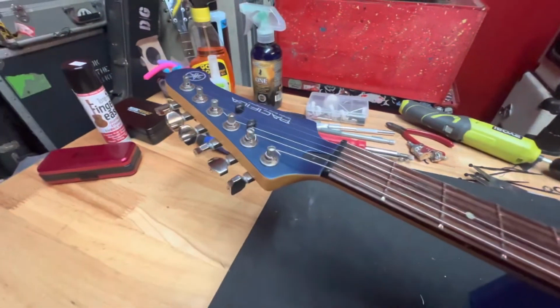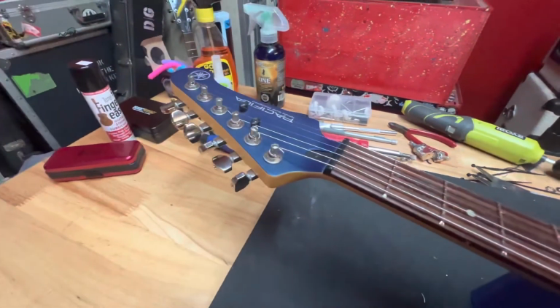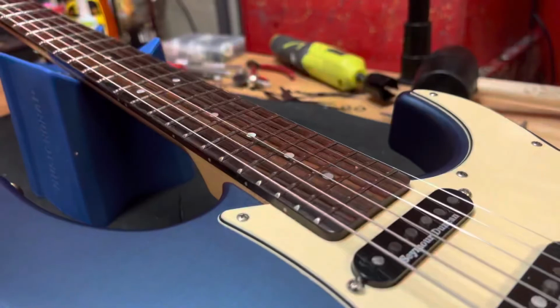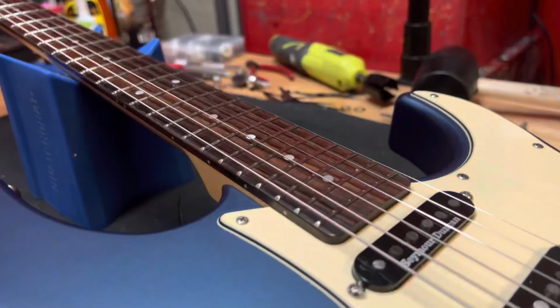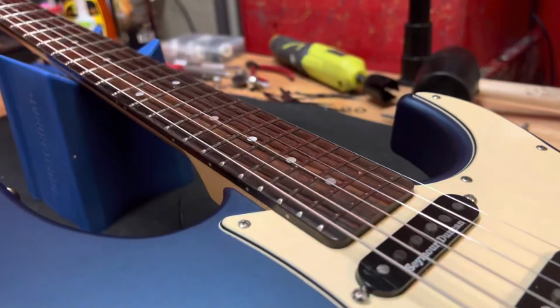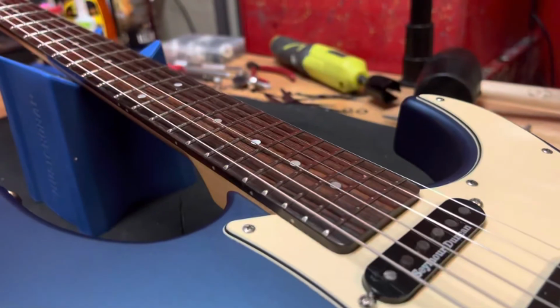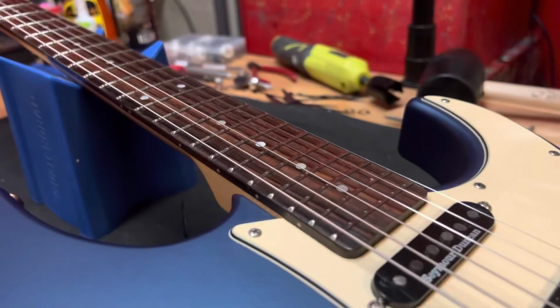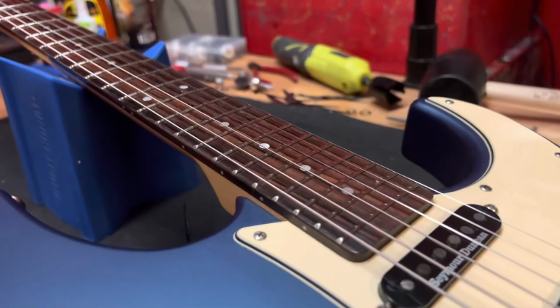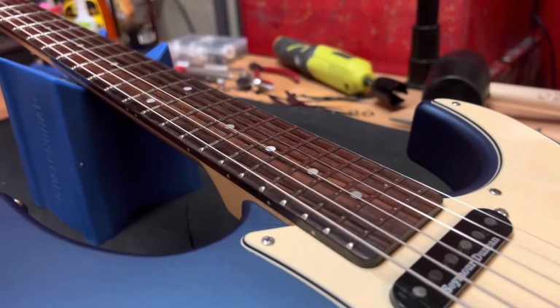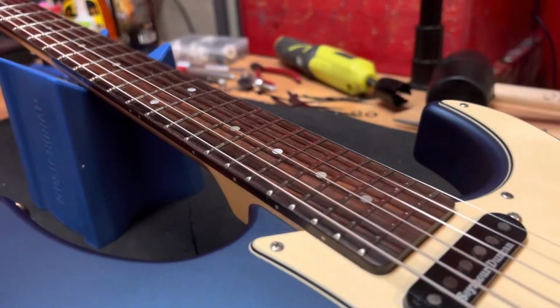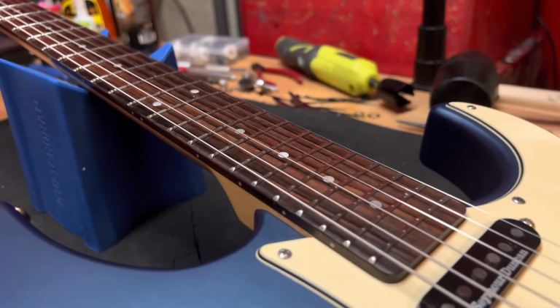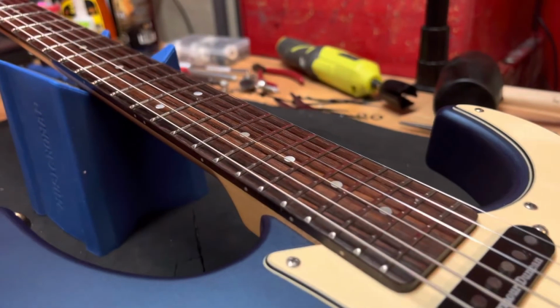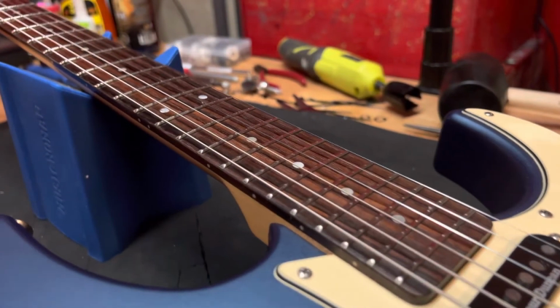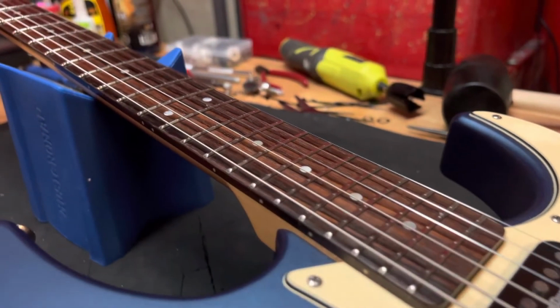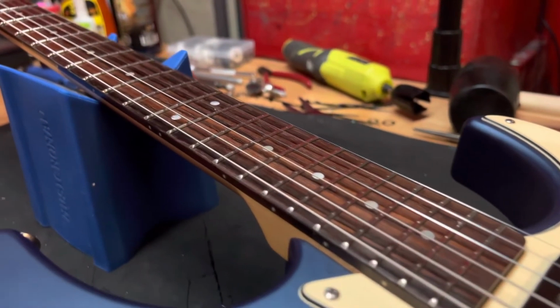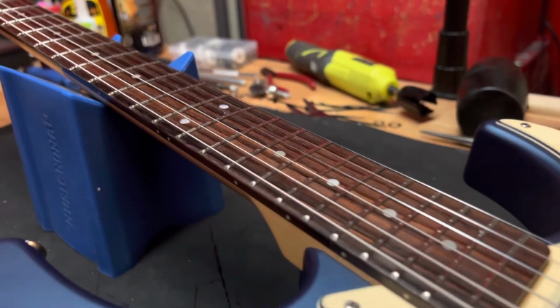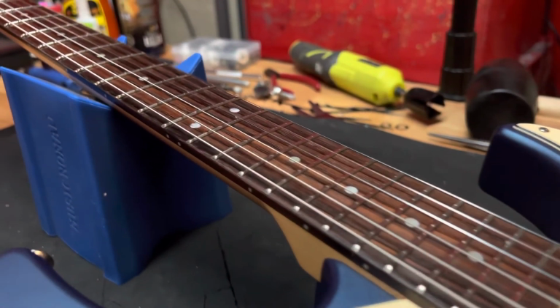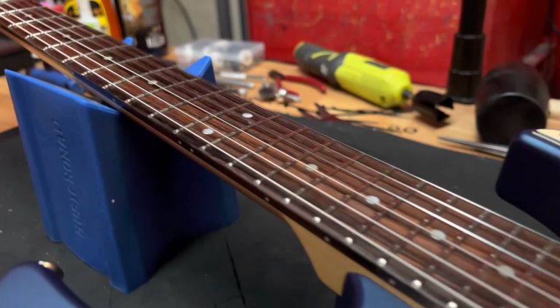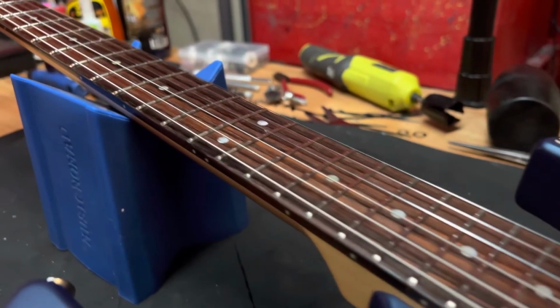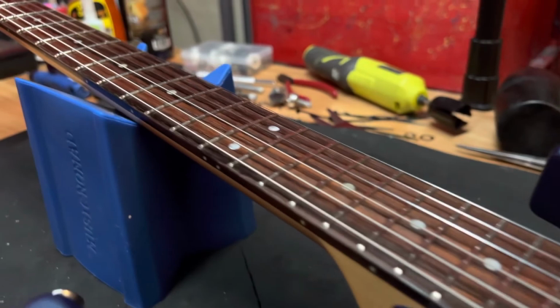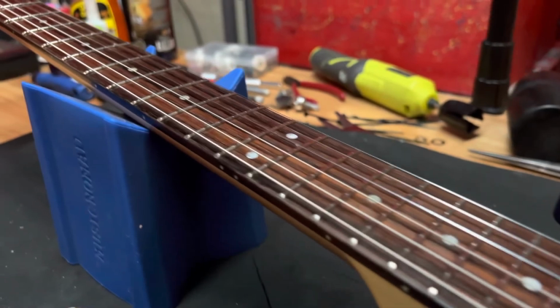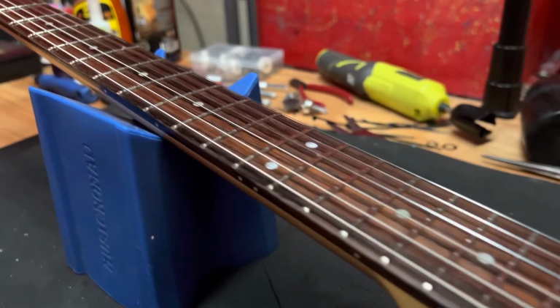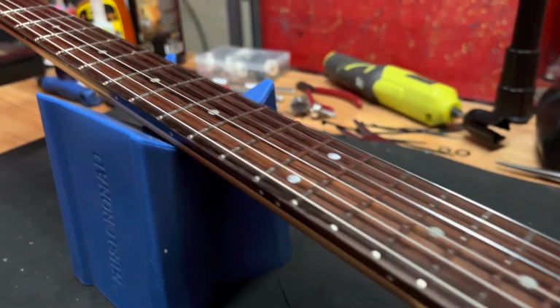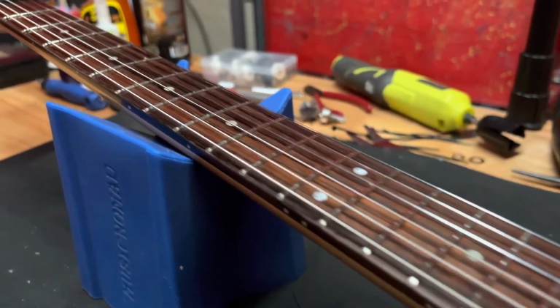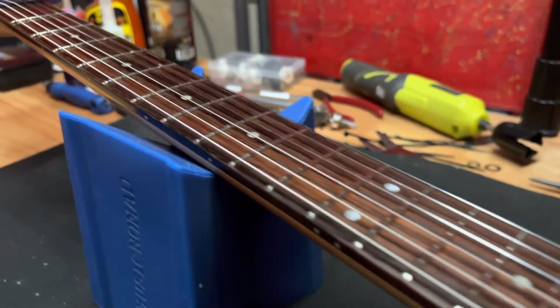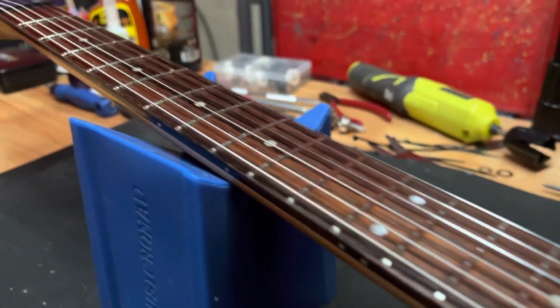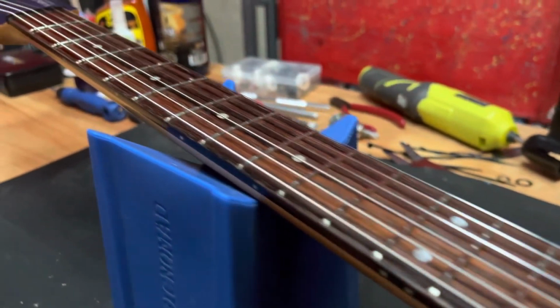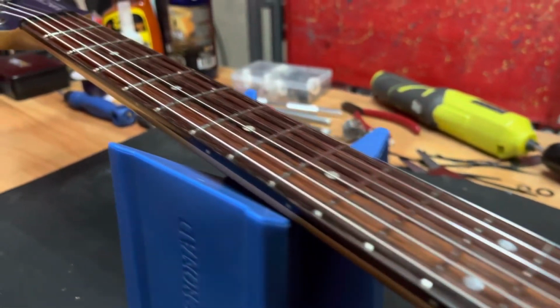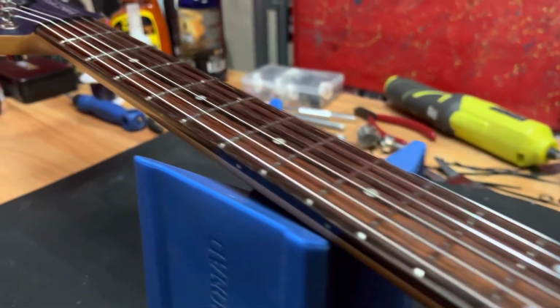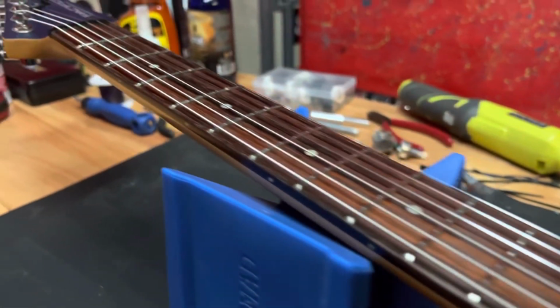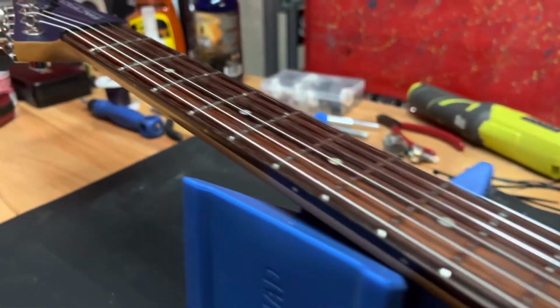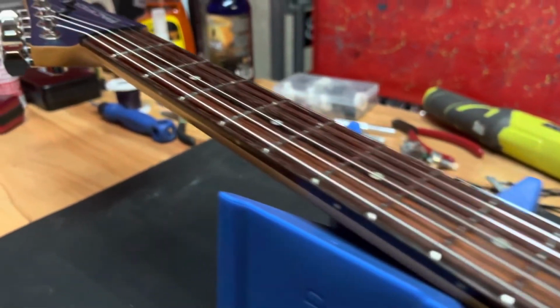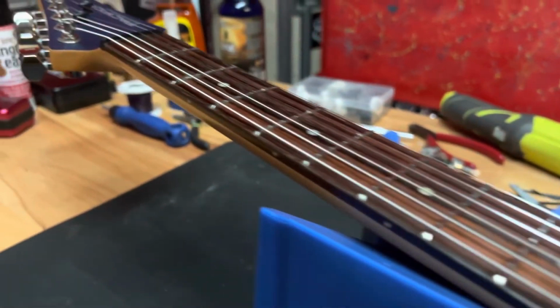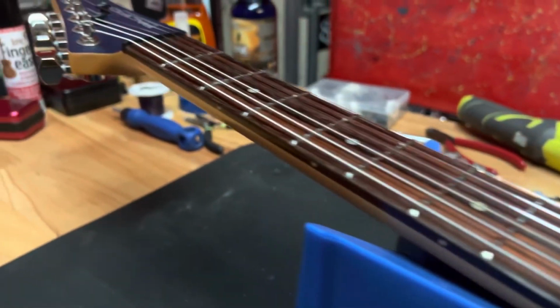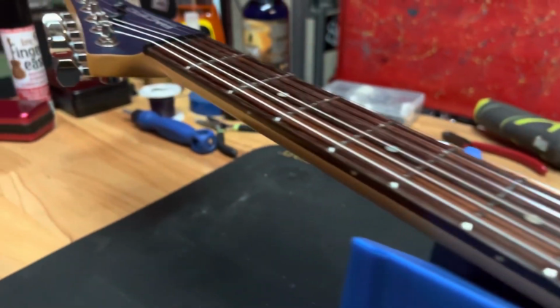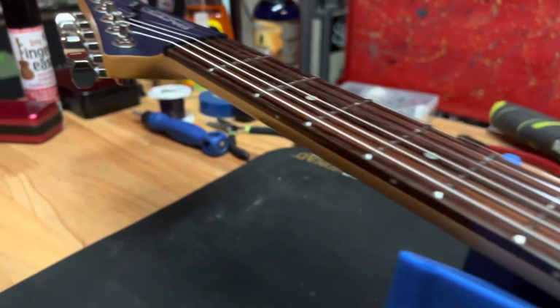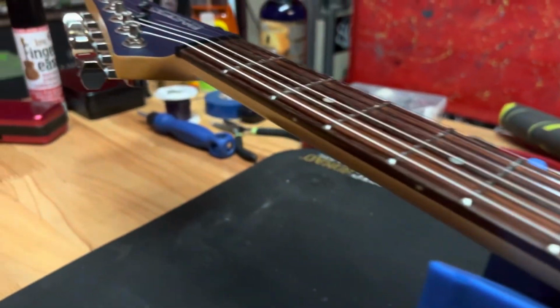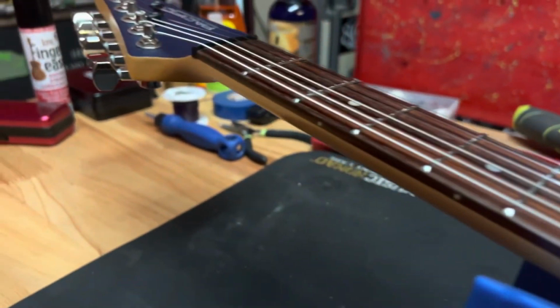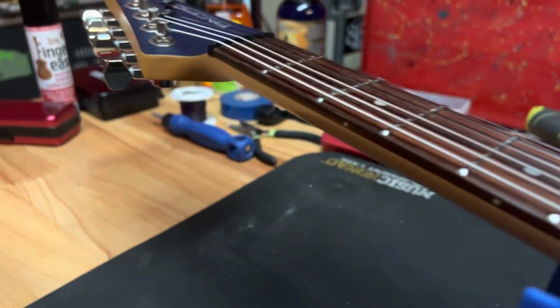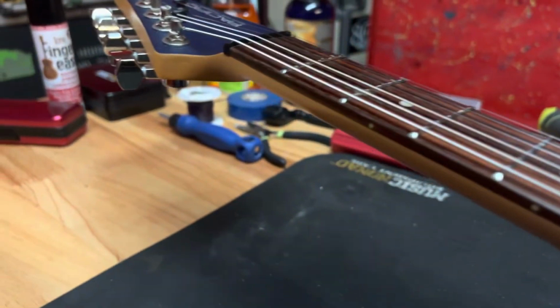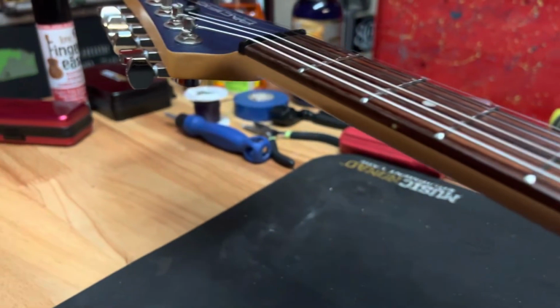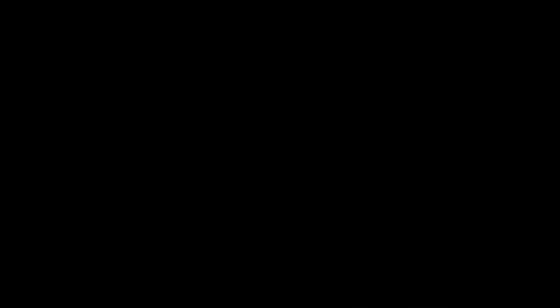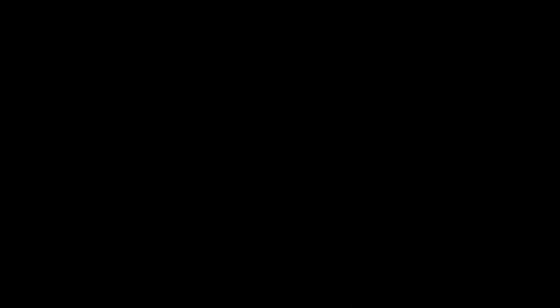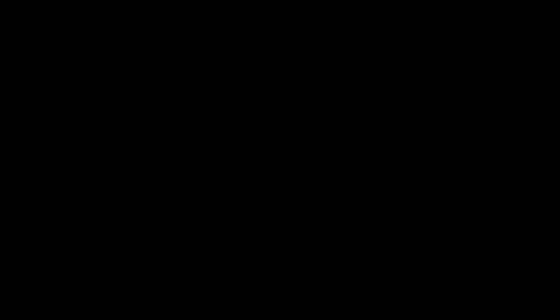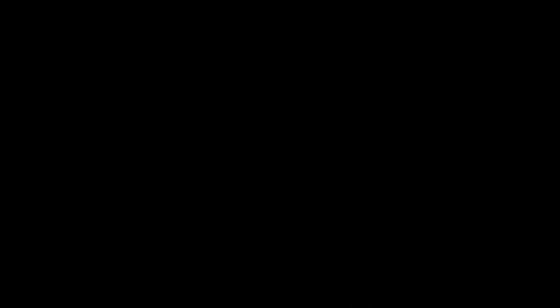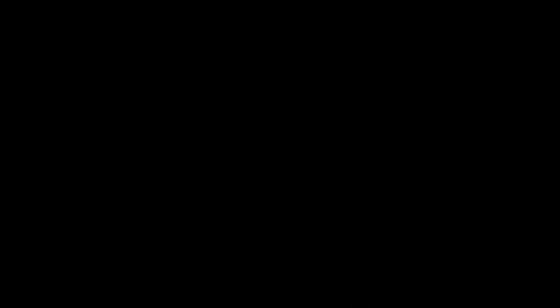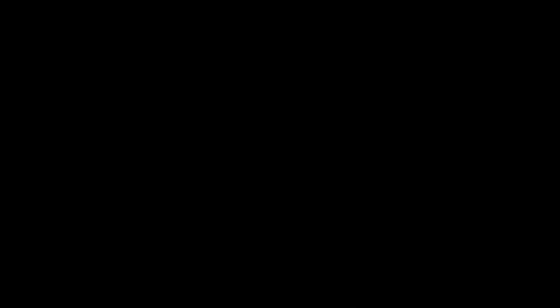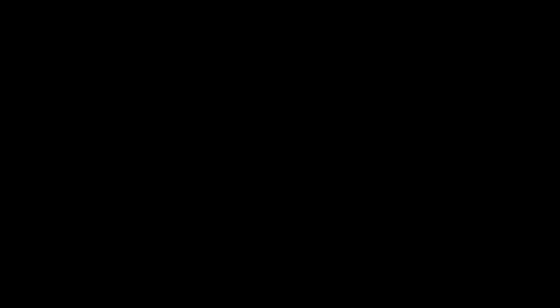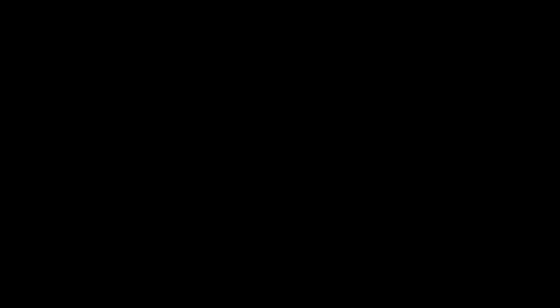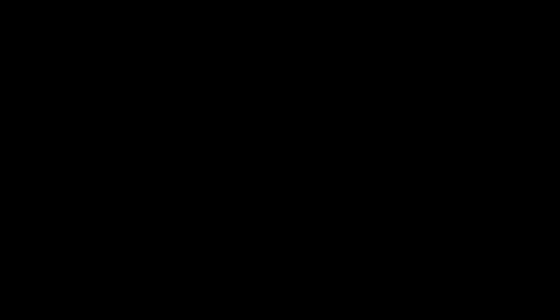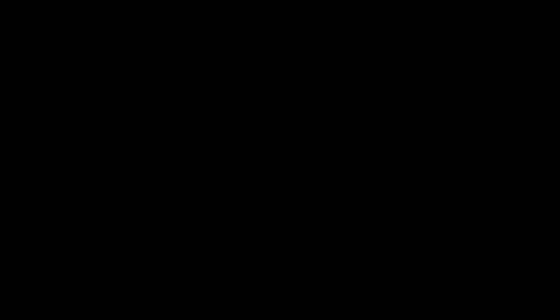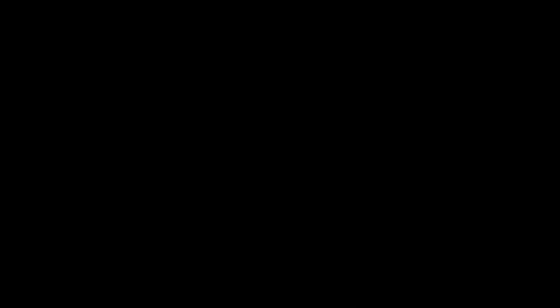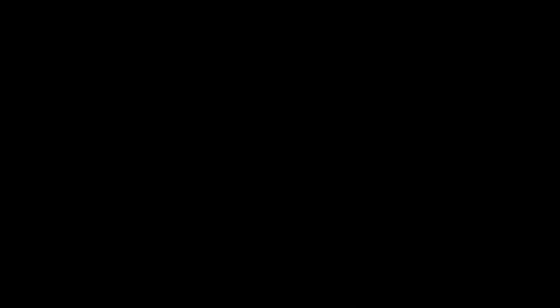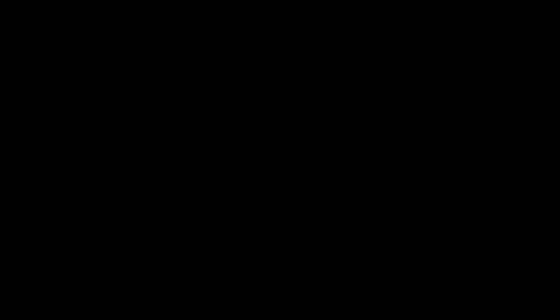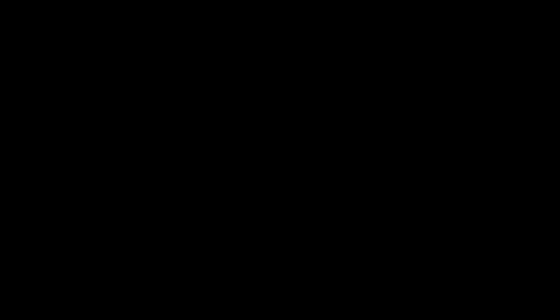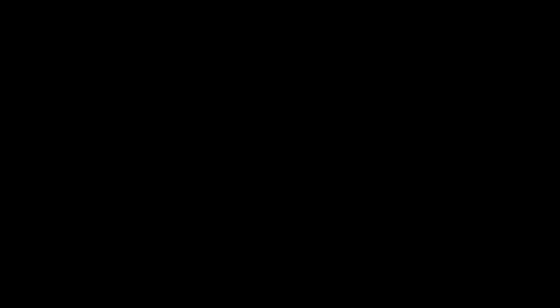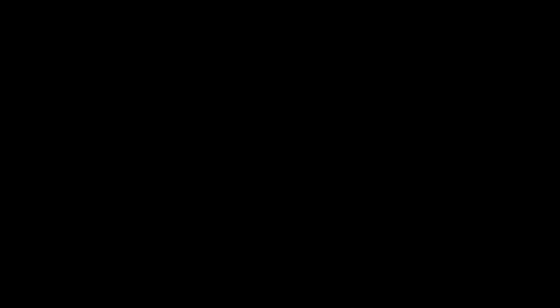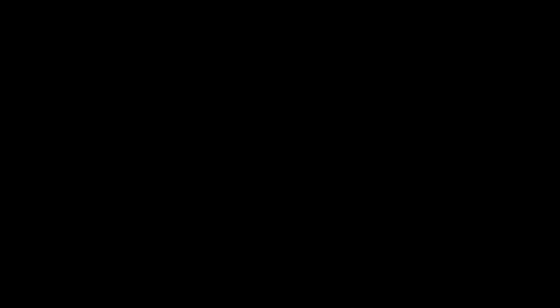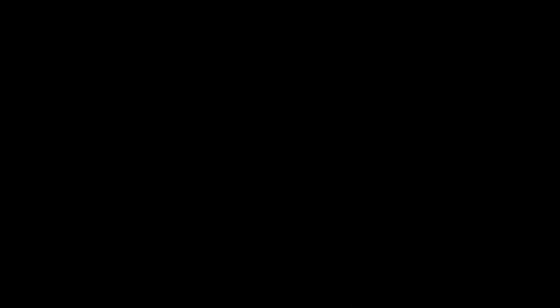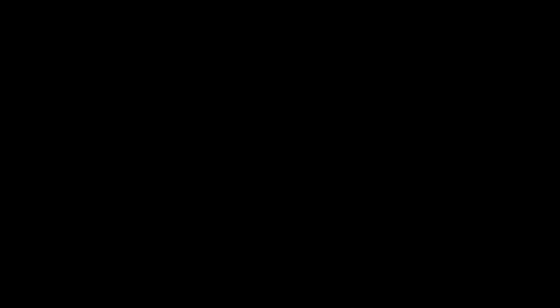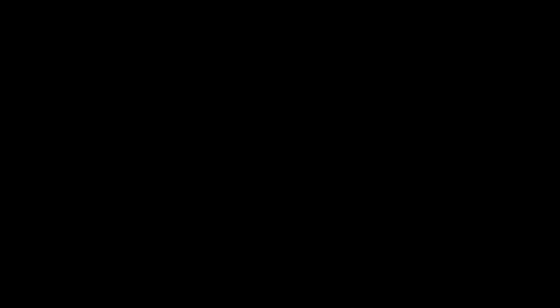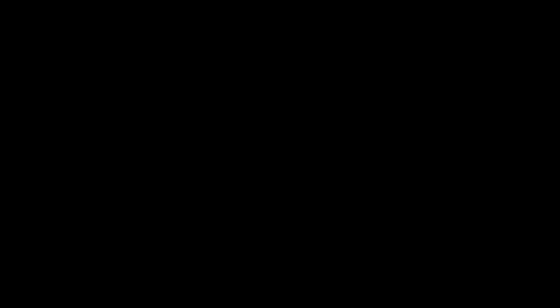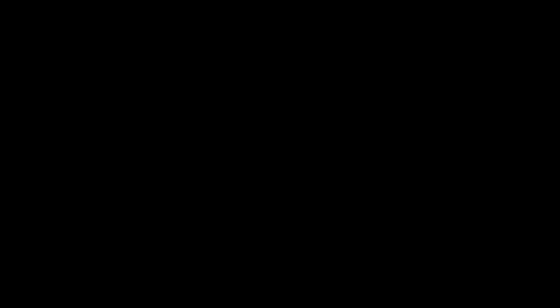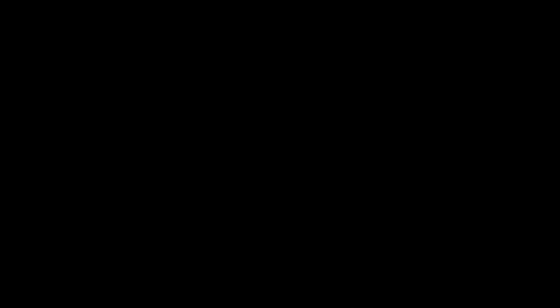There's the excess strings by D'Addario, and there's the fretboard with the frets. I'll catch you guys in the next one — cheers!